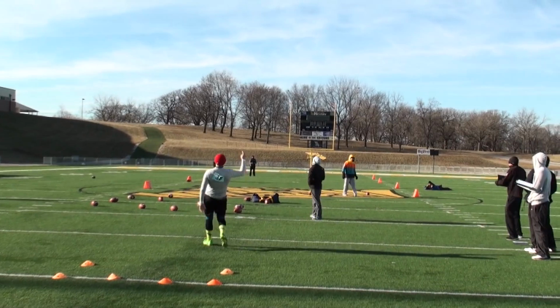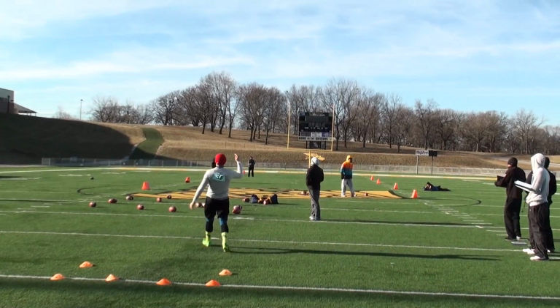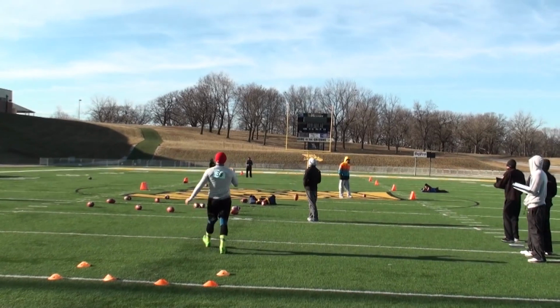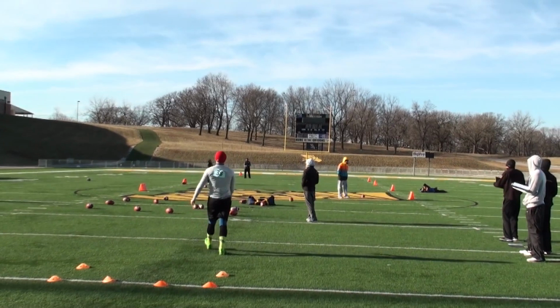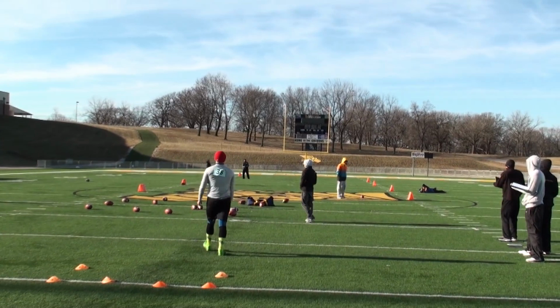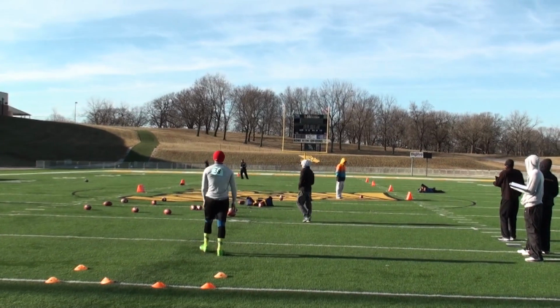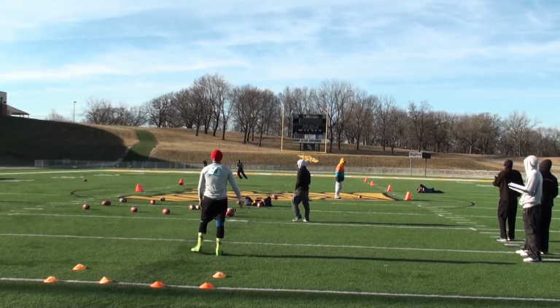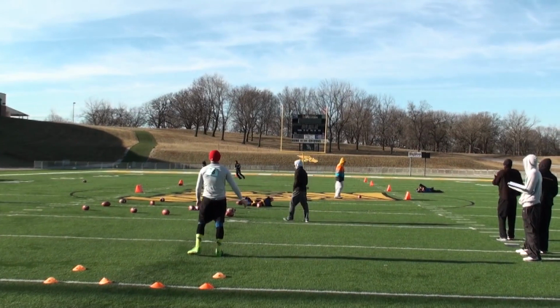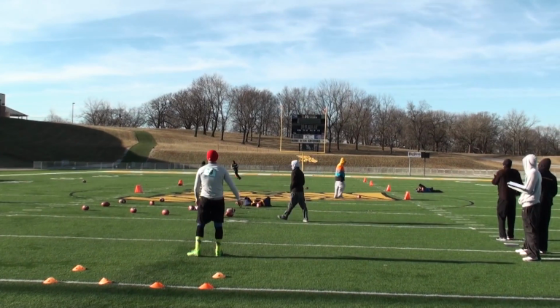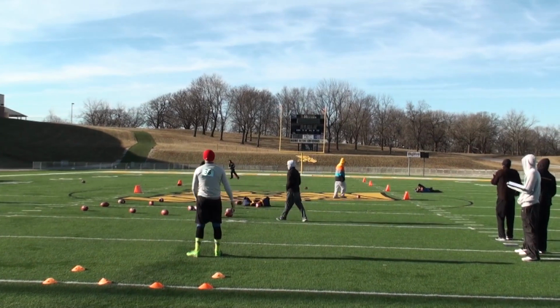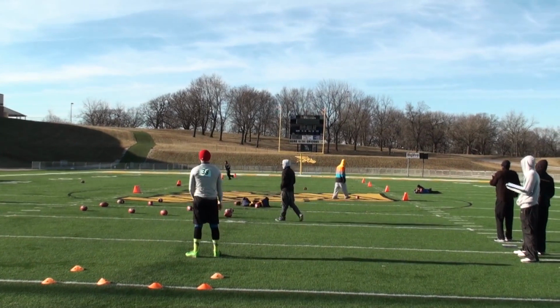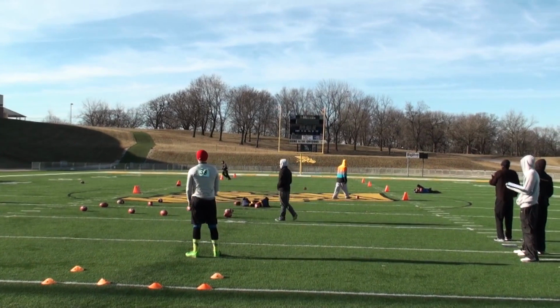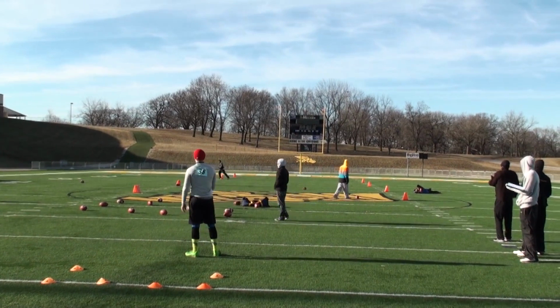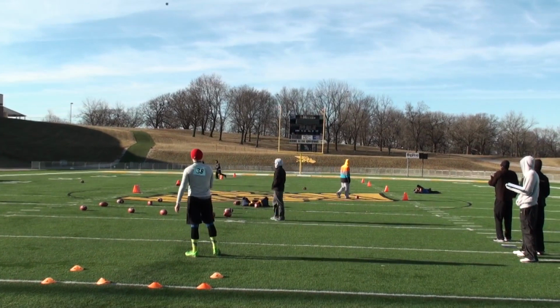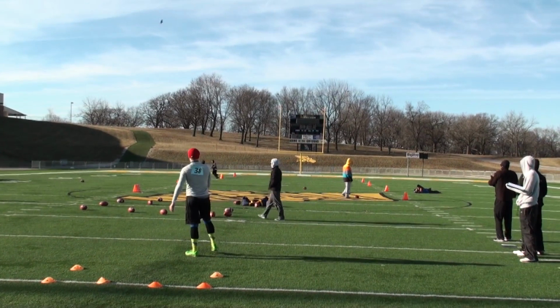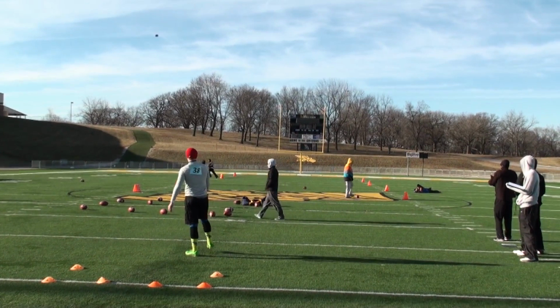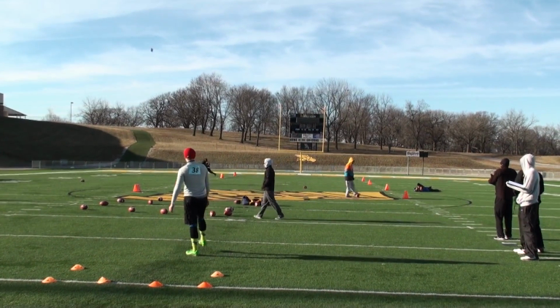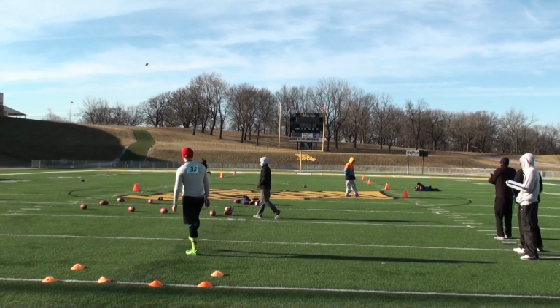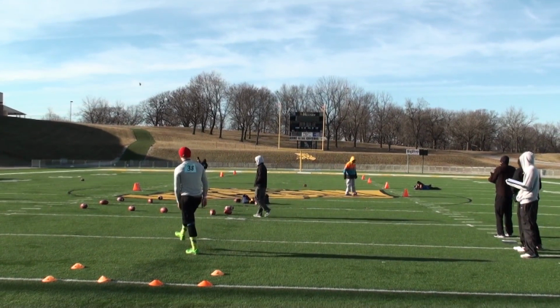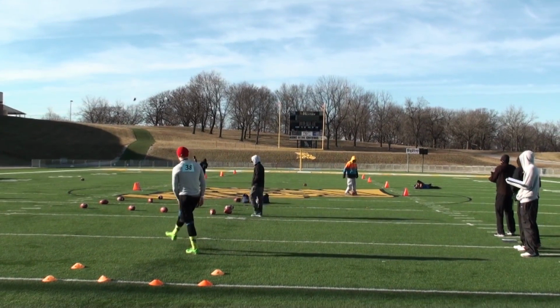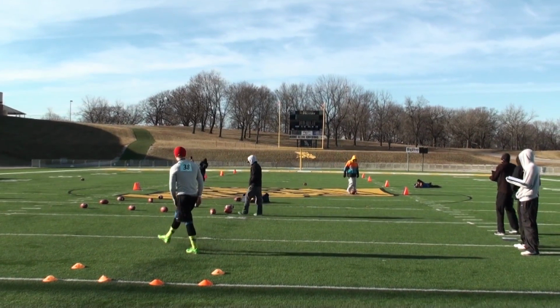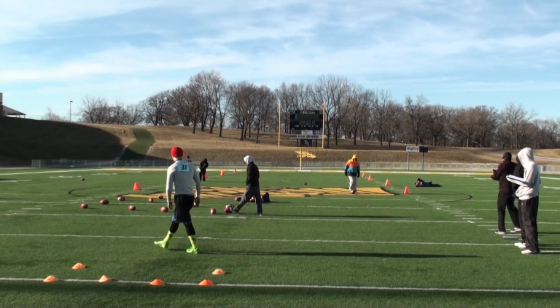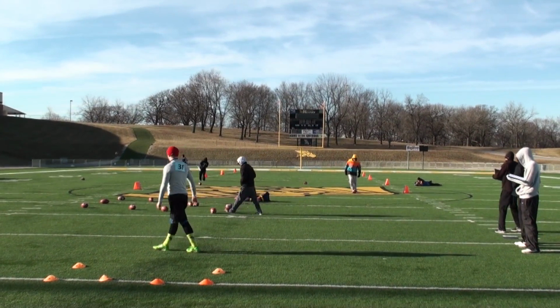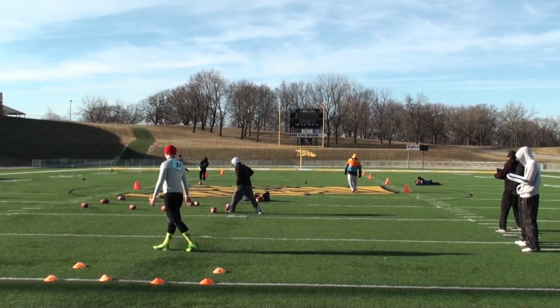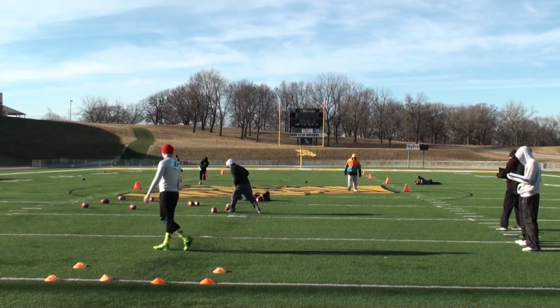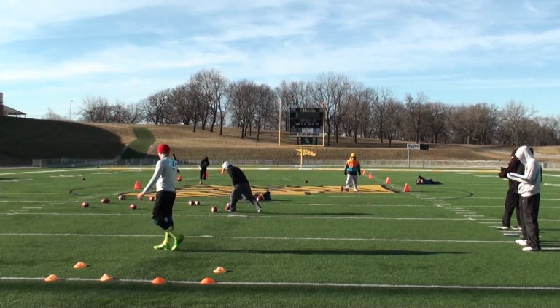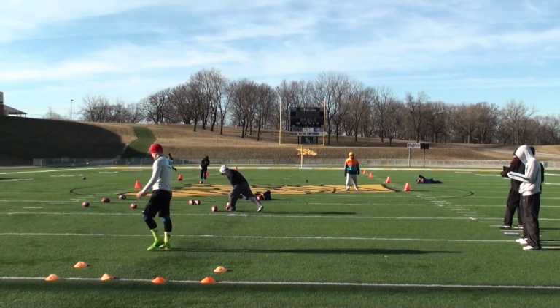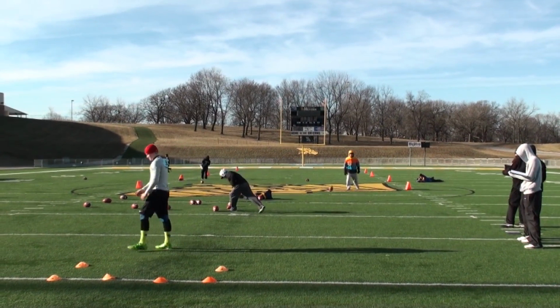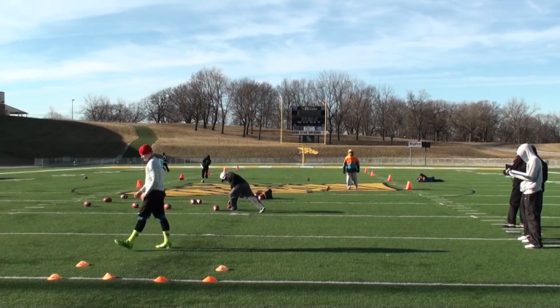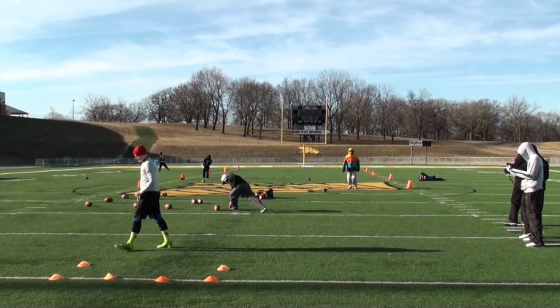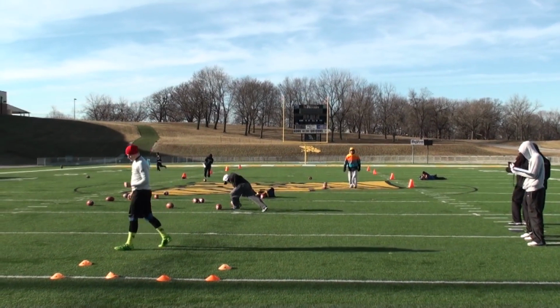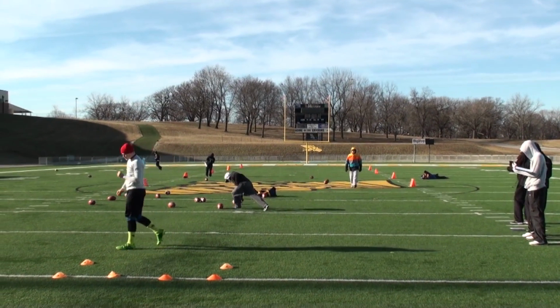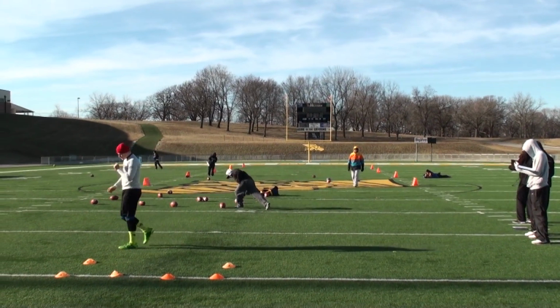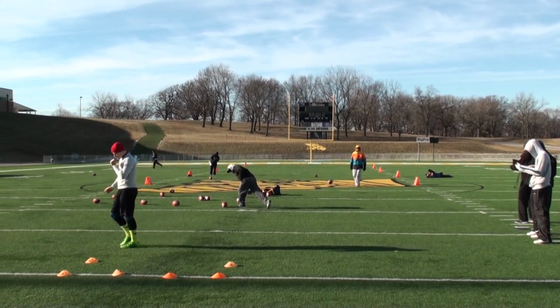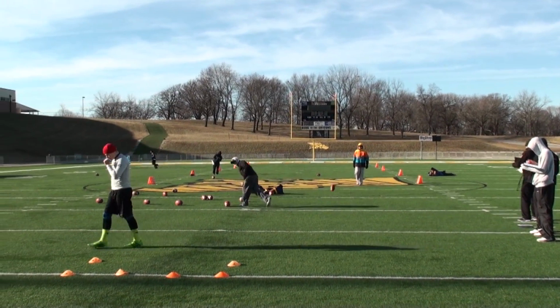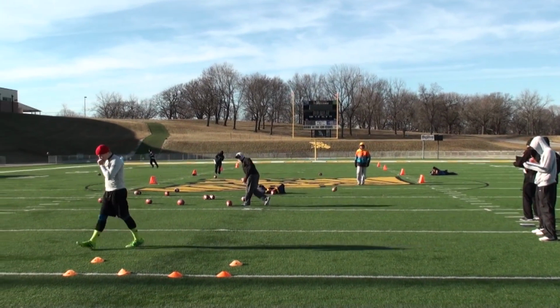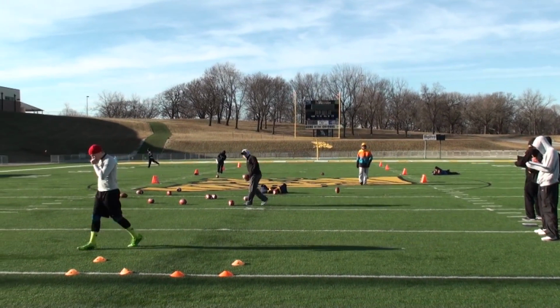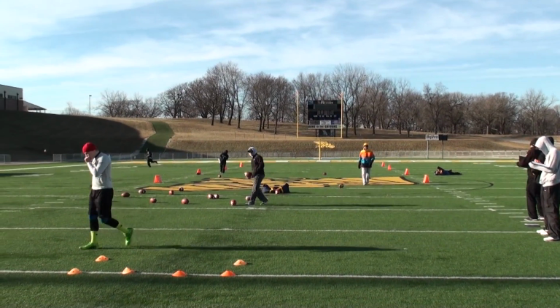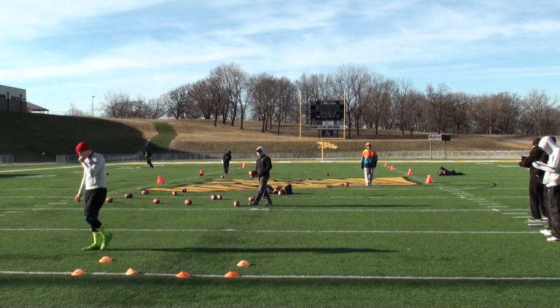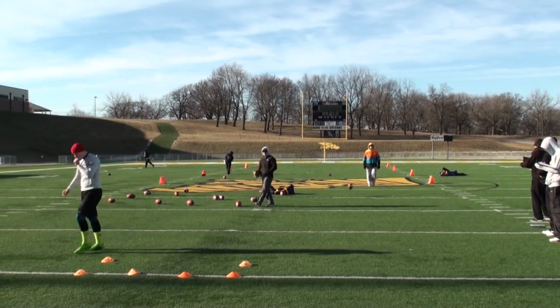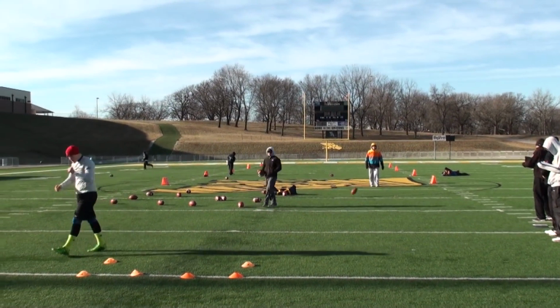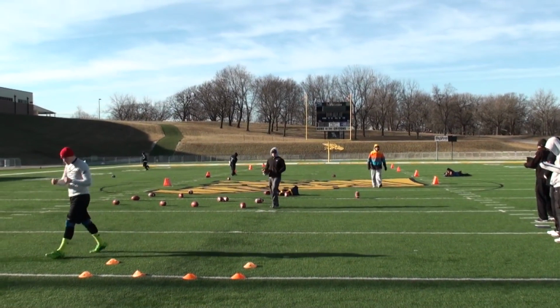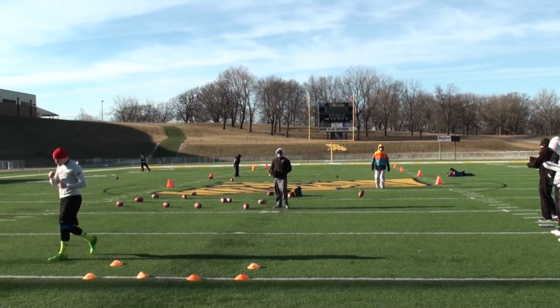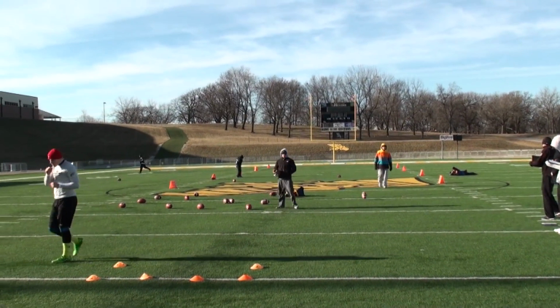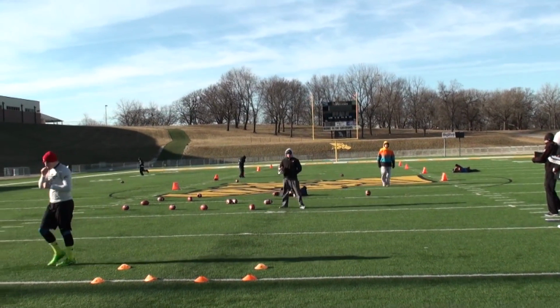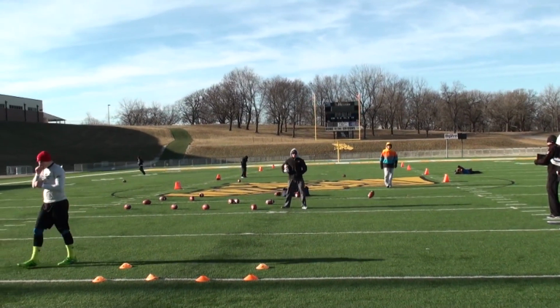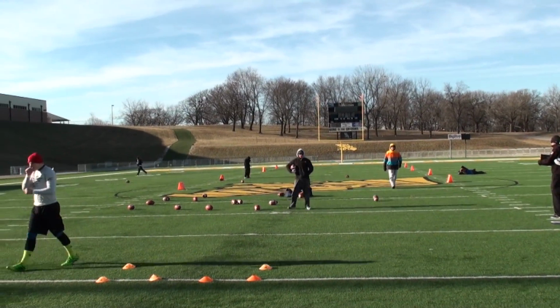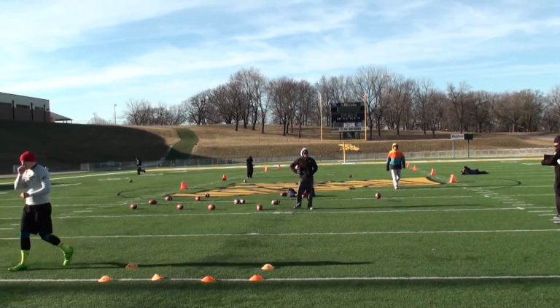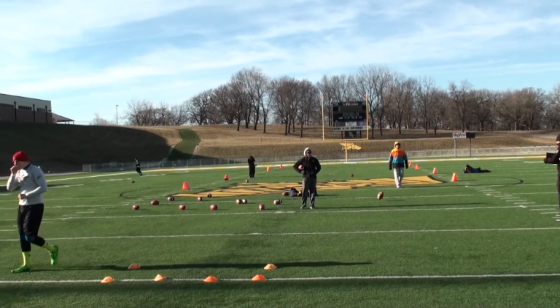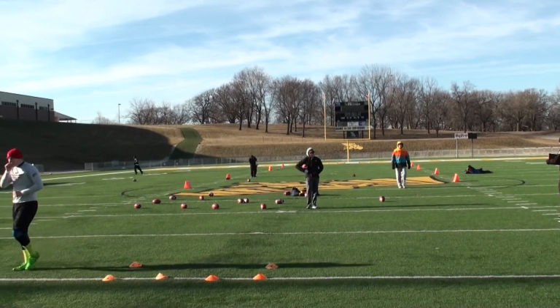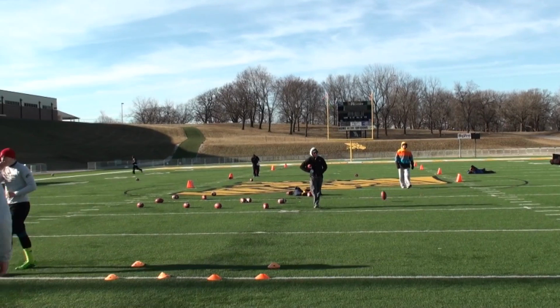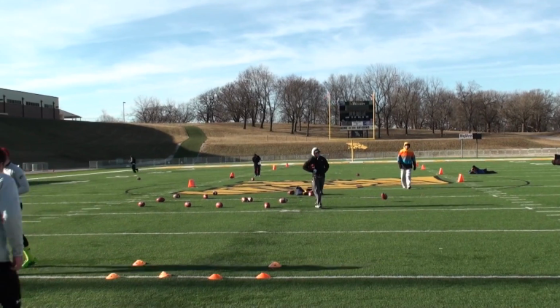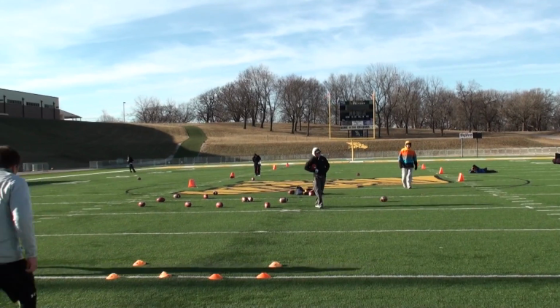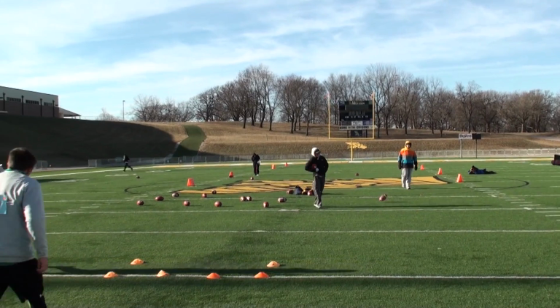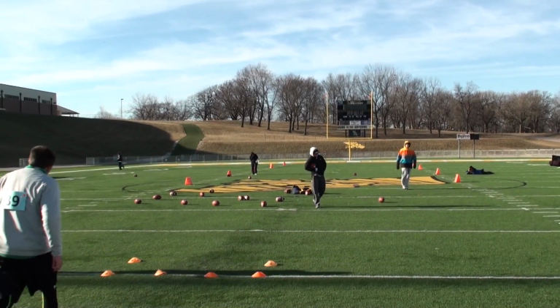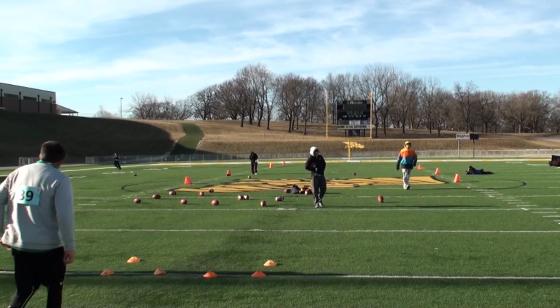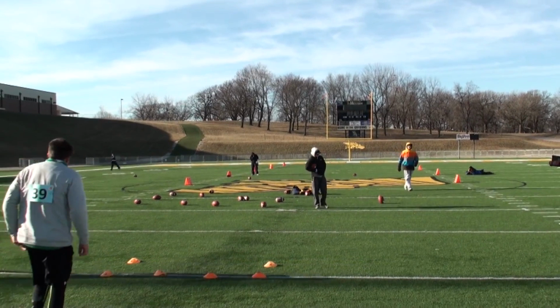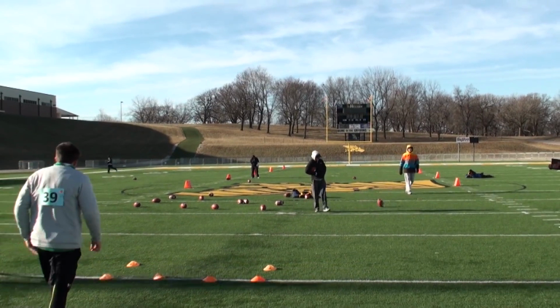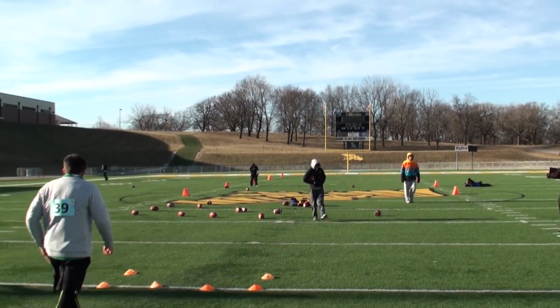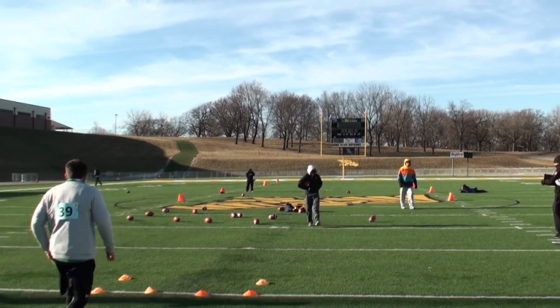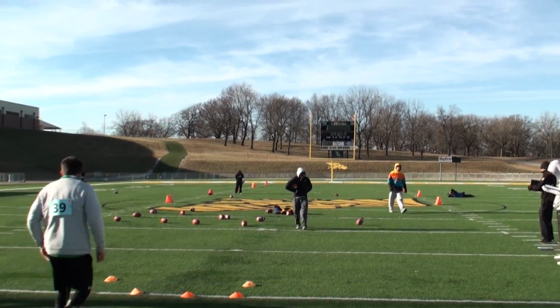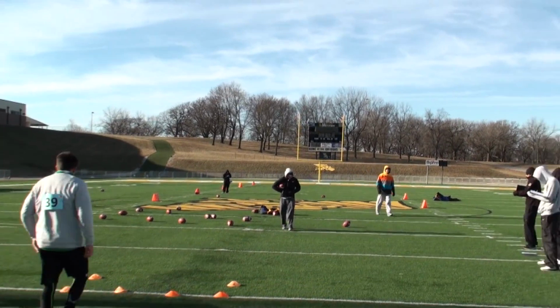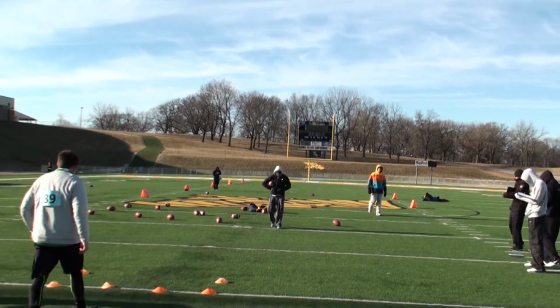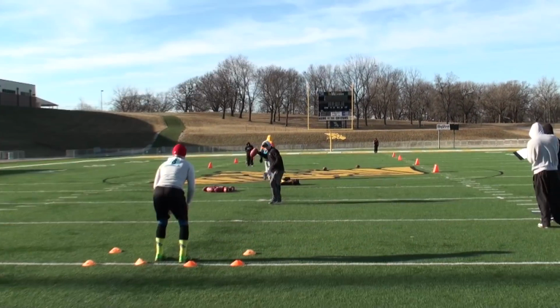A wobbly spiral punt to the left side of the field. 3-6-4 hang time, 33 yard punt.